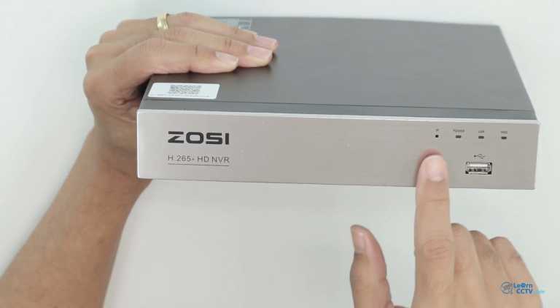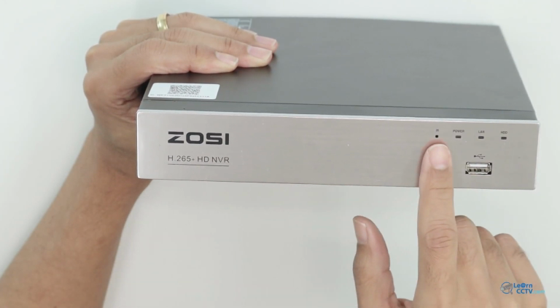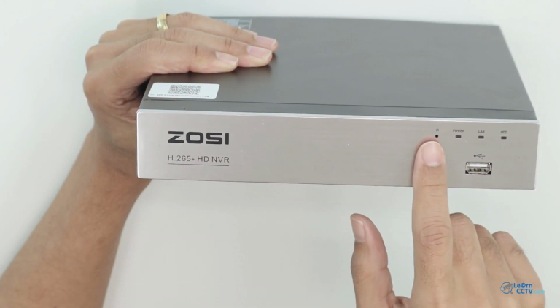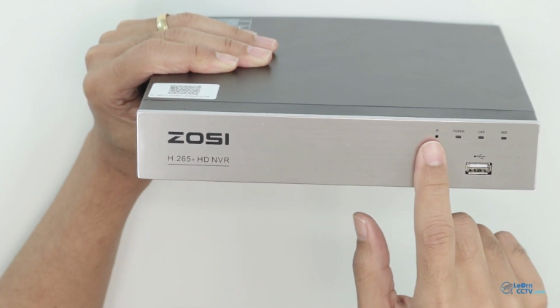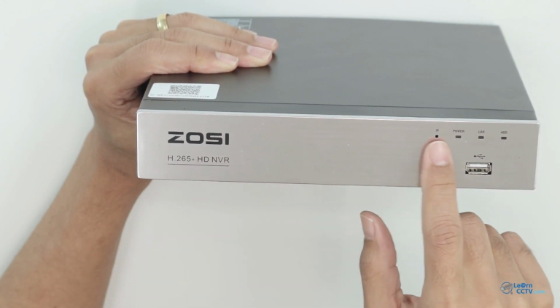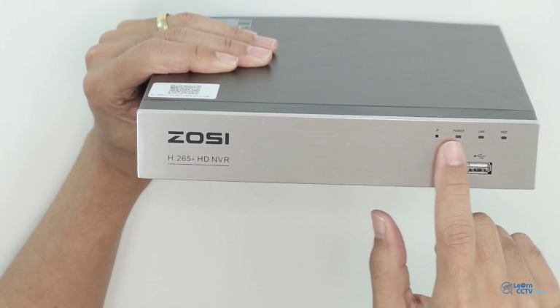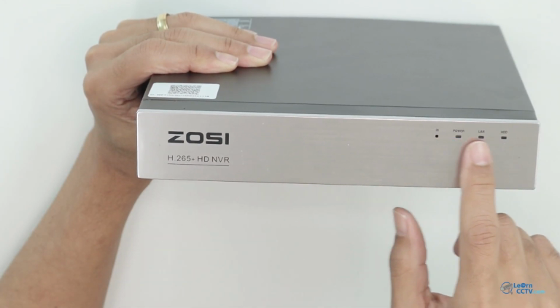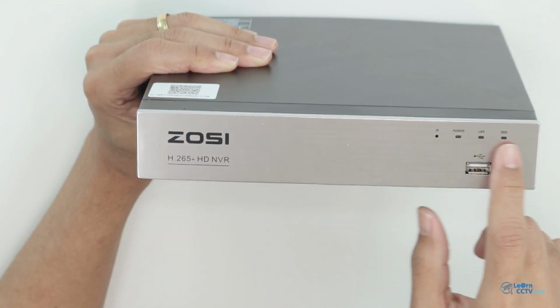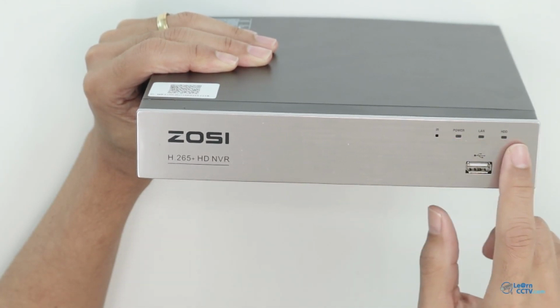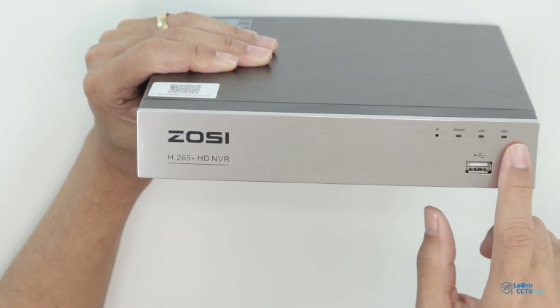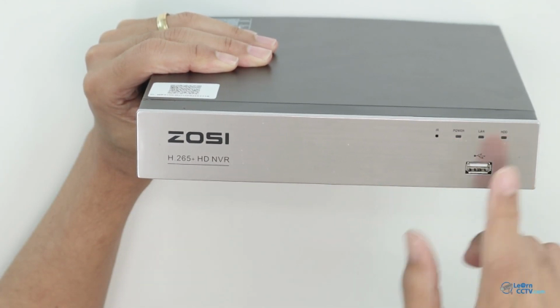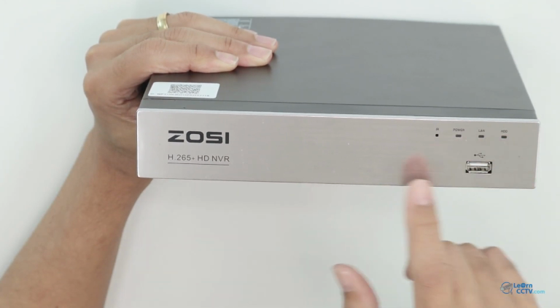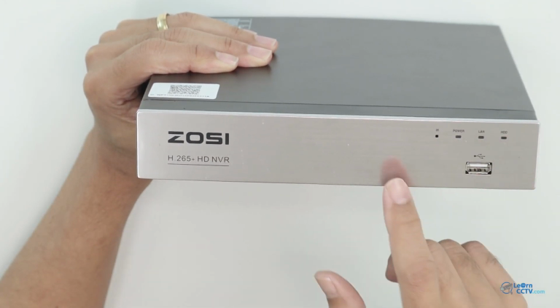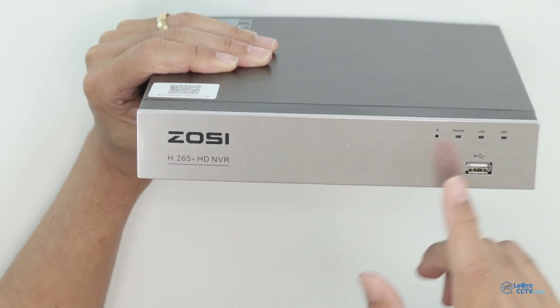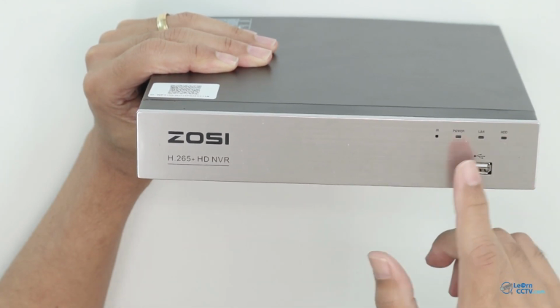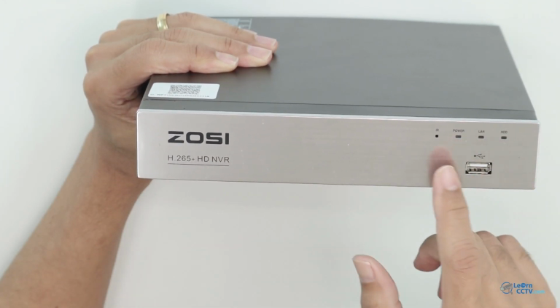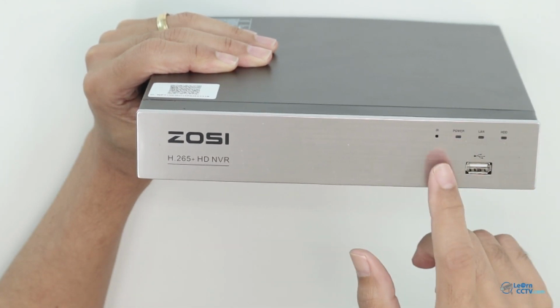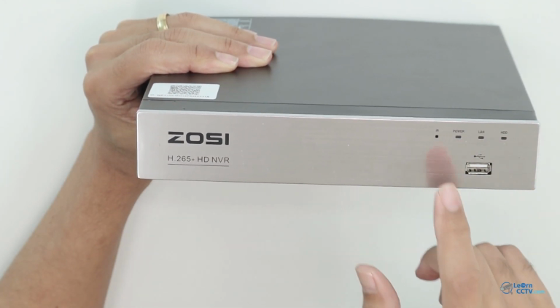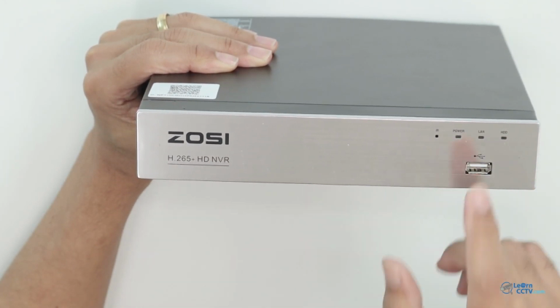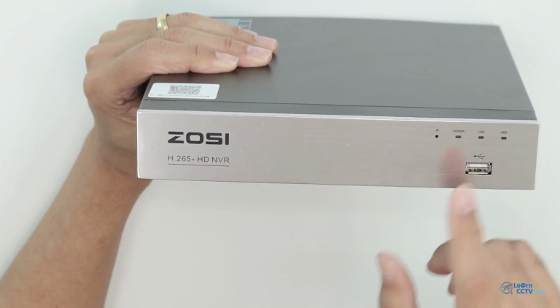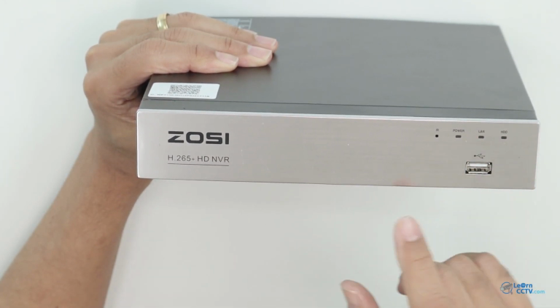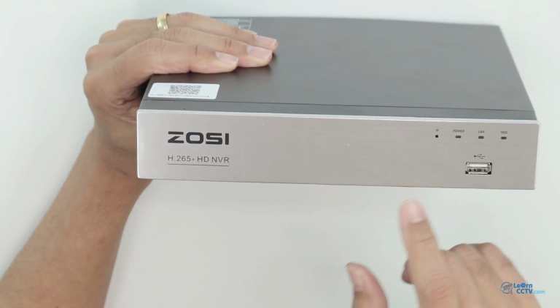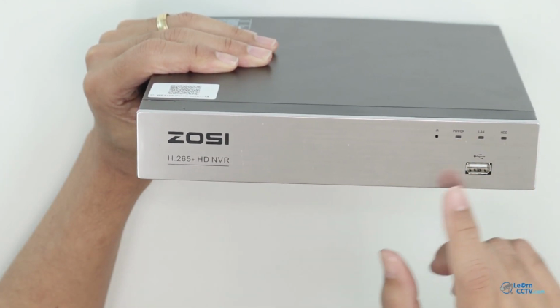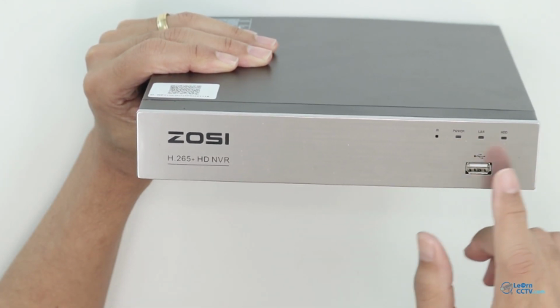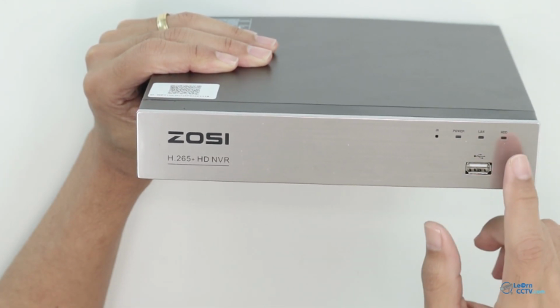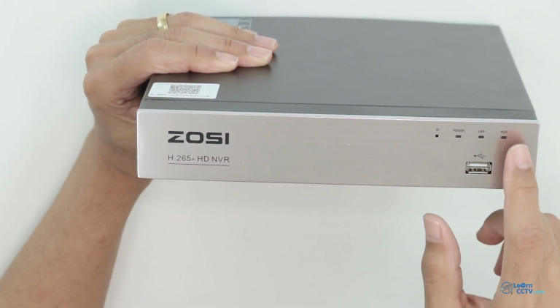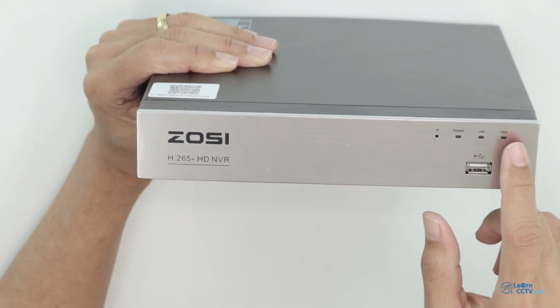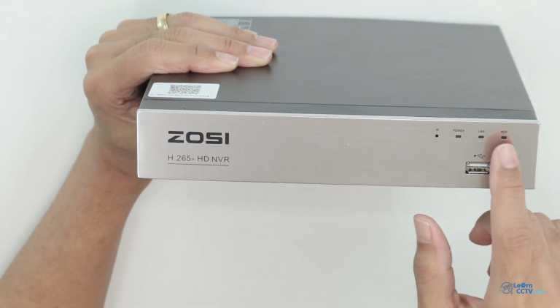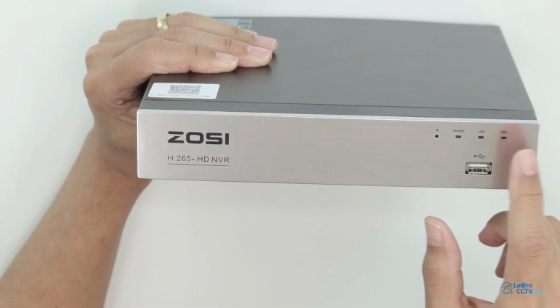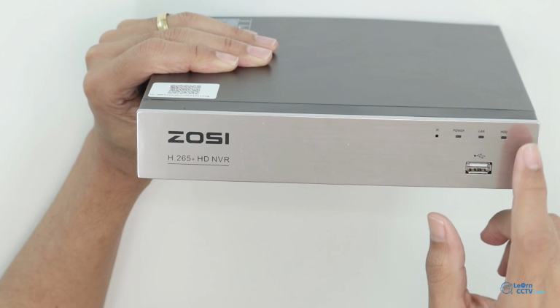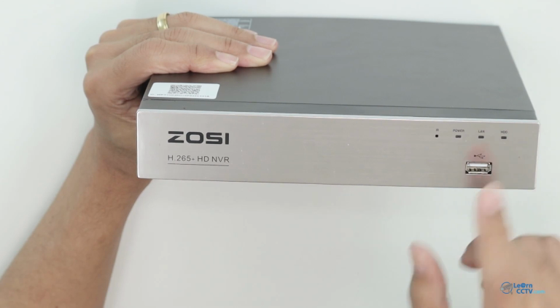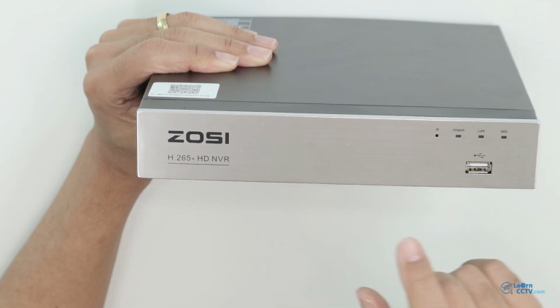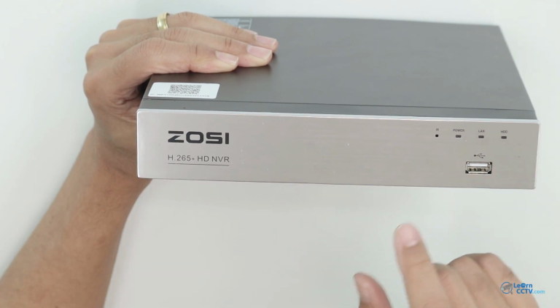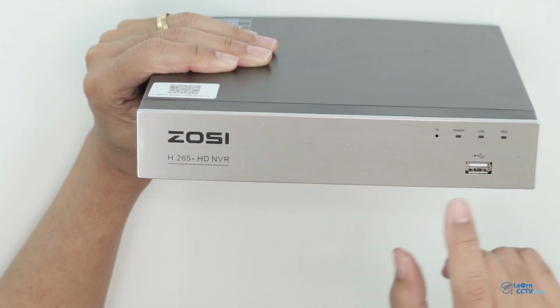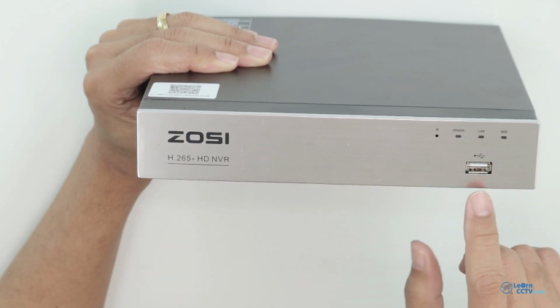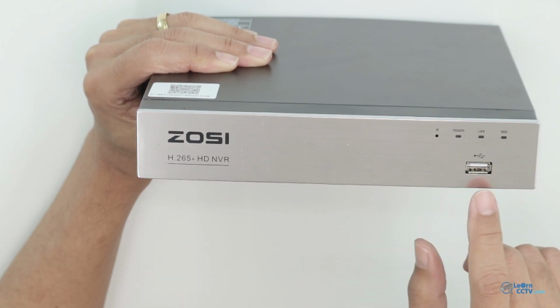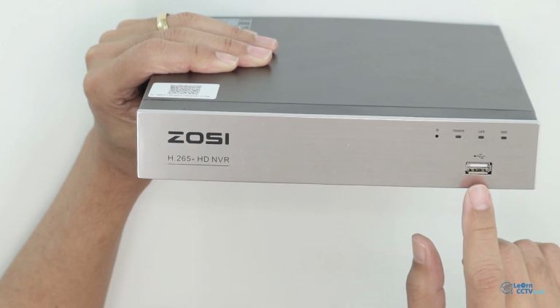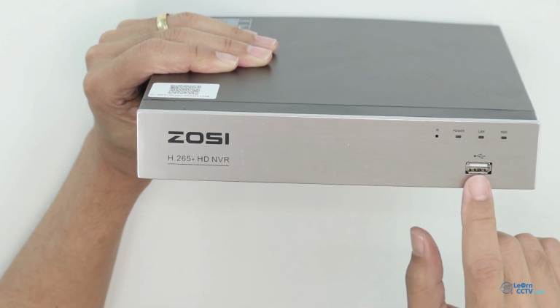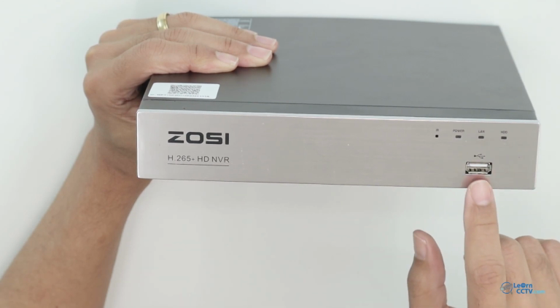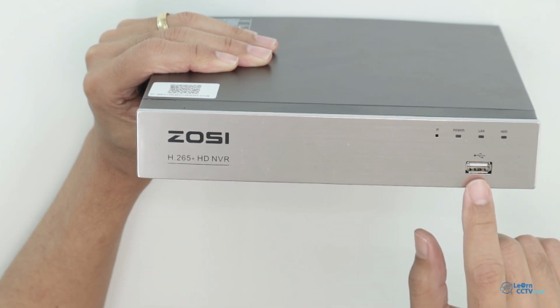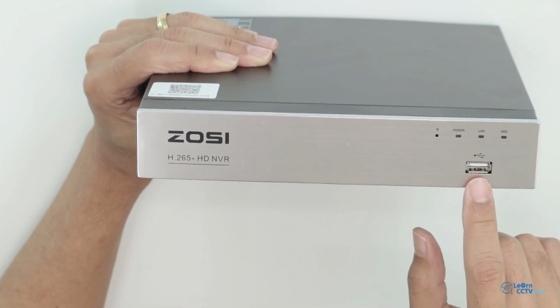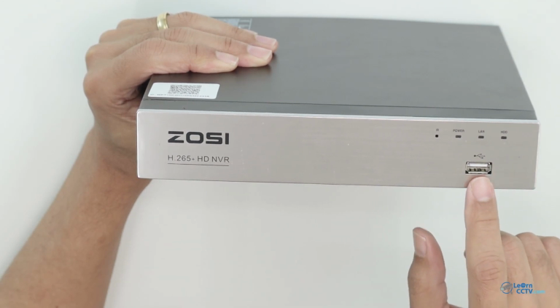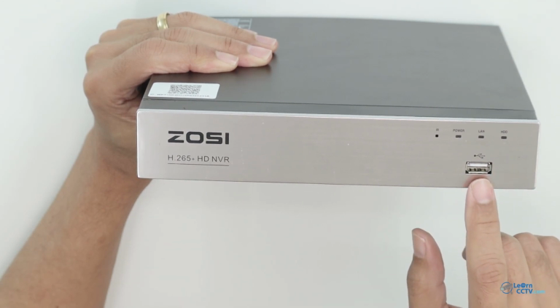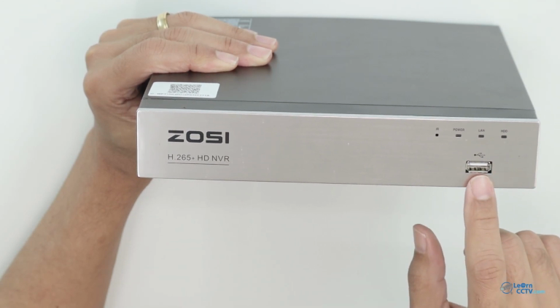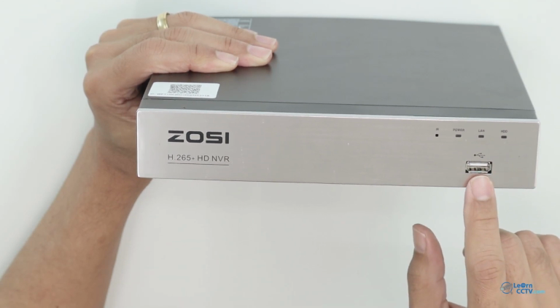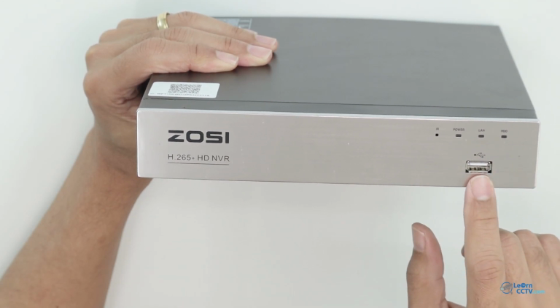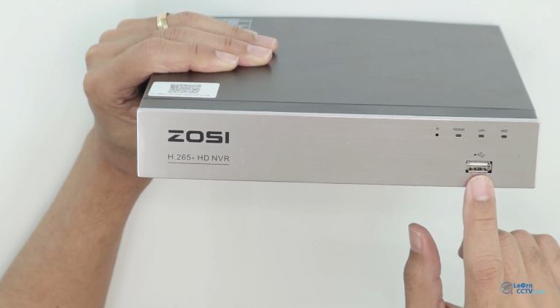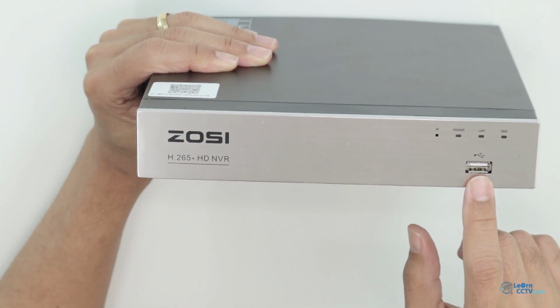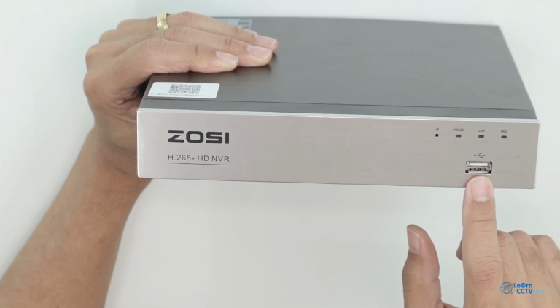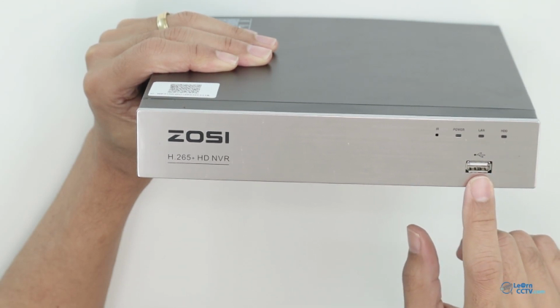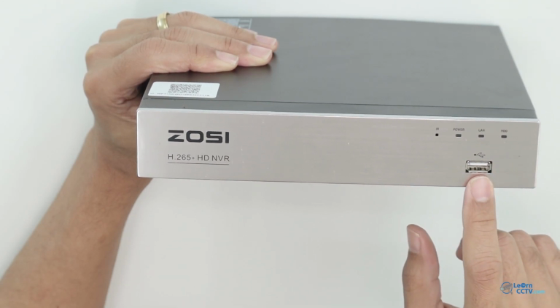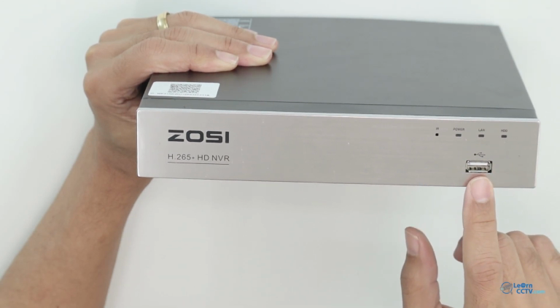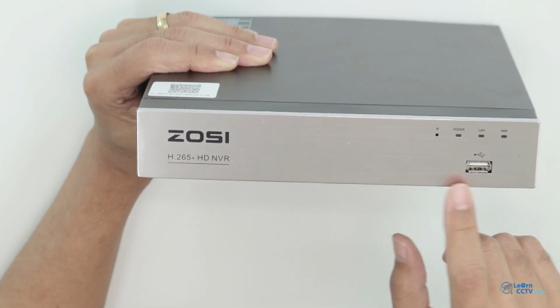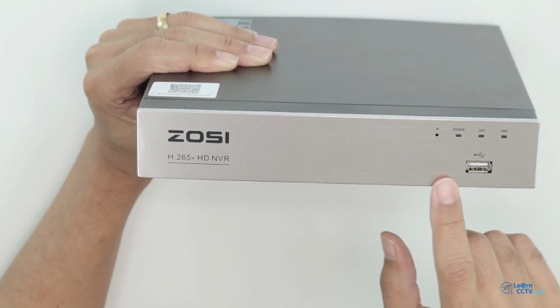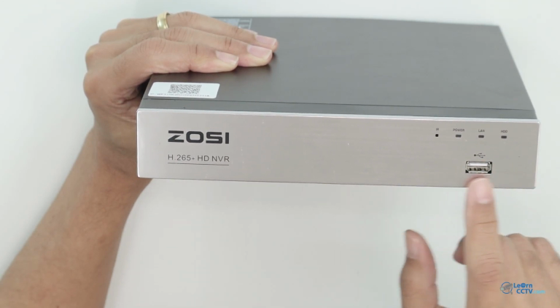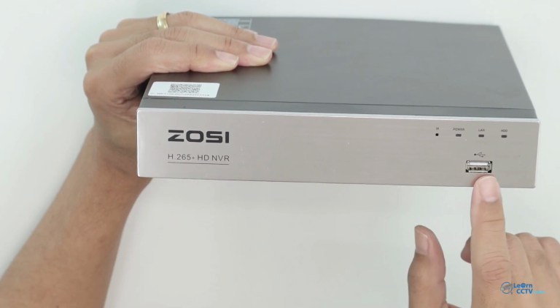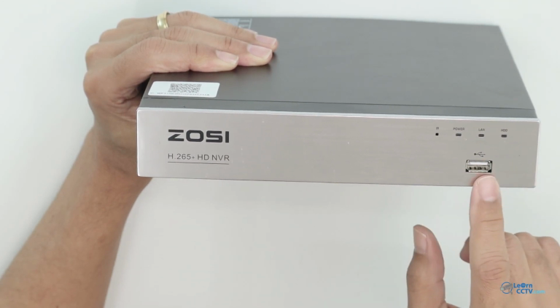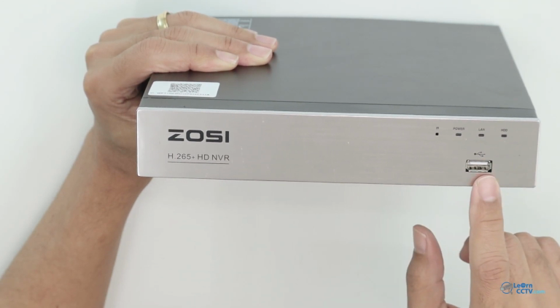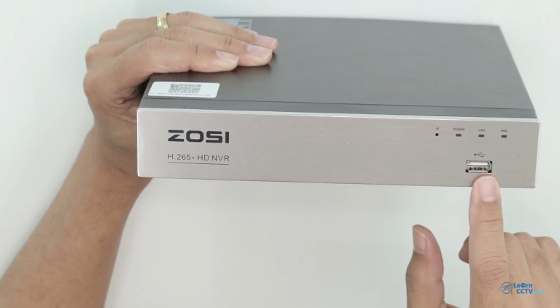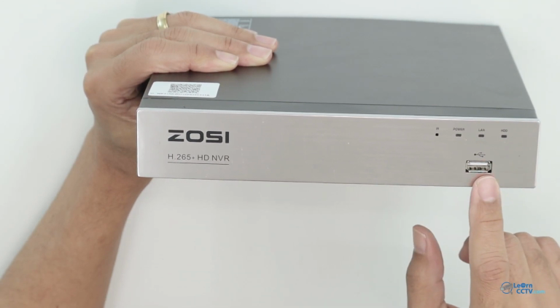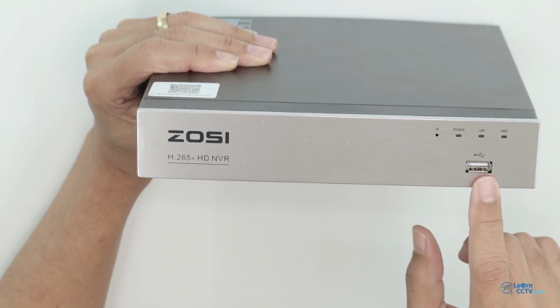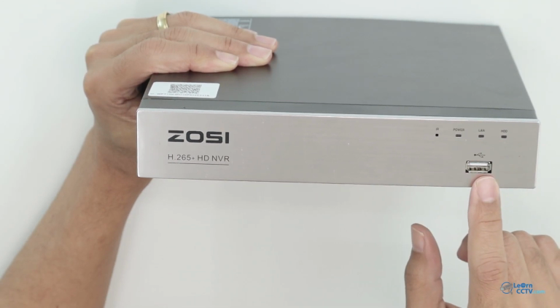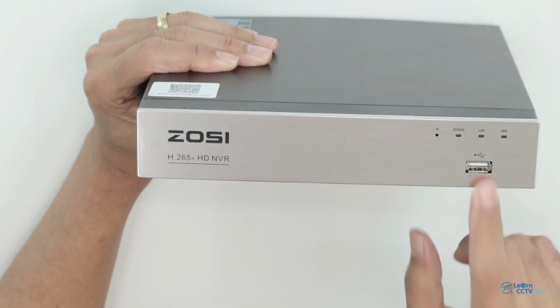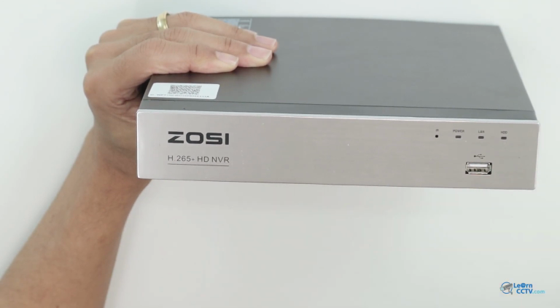Here are some LEDs — you can see power, LAN, hard drive, and a USB connection for the mouse.